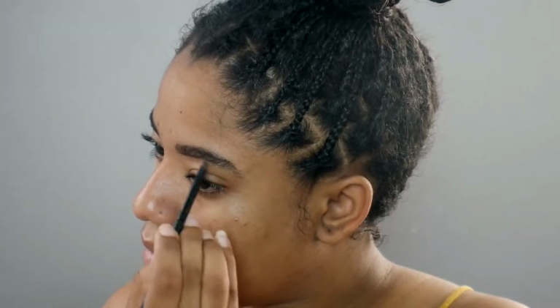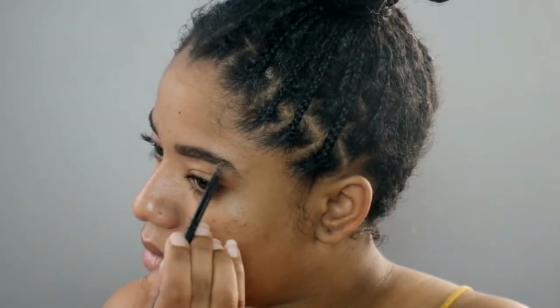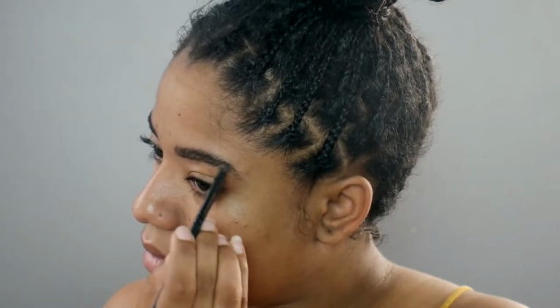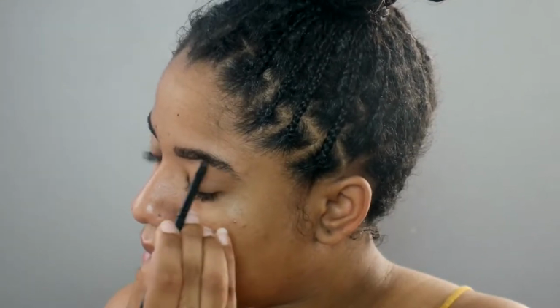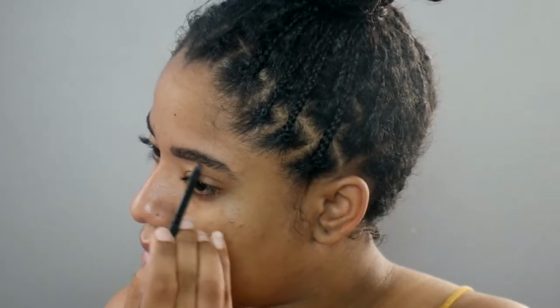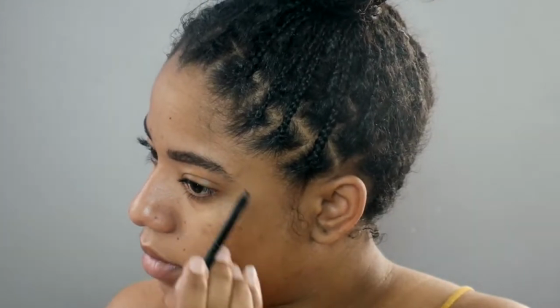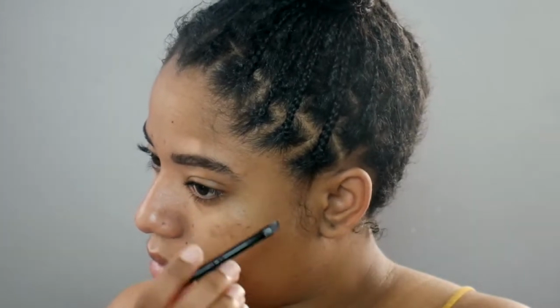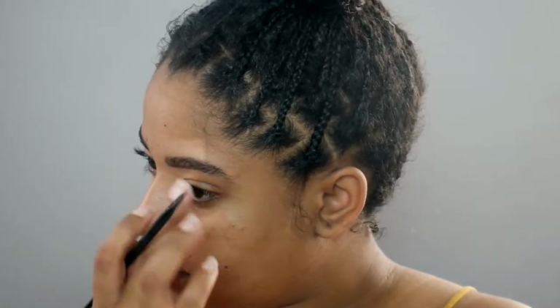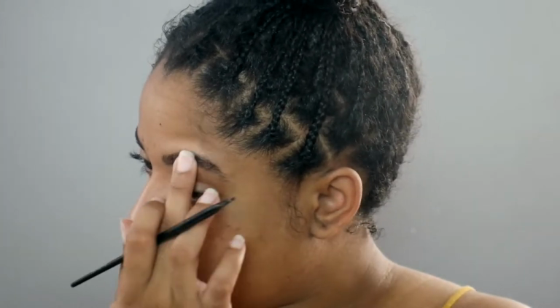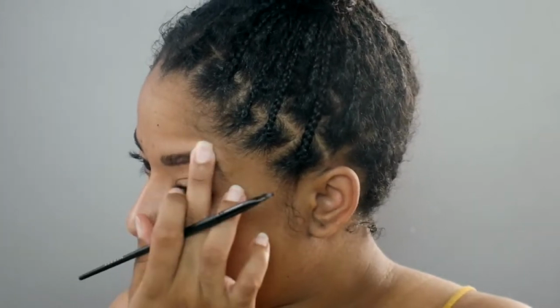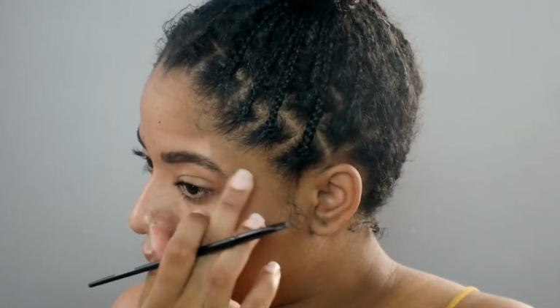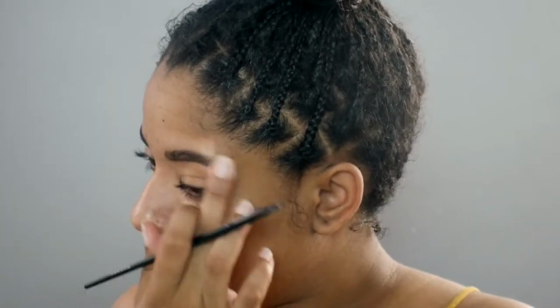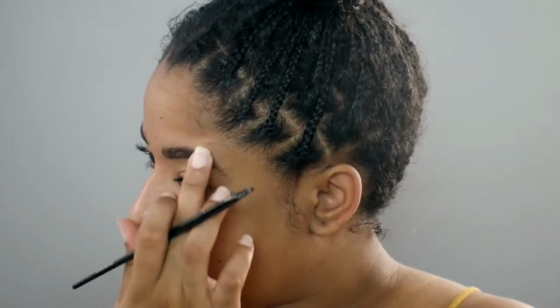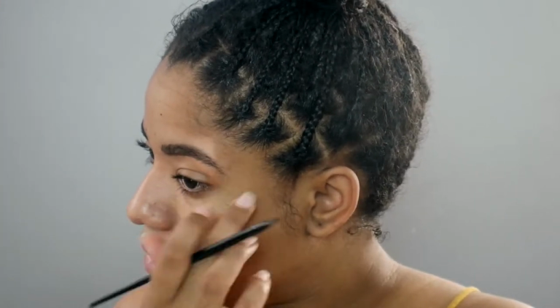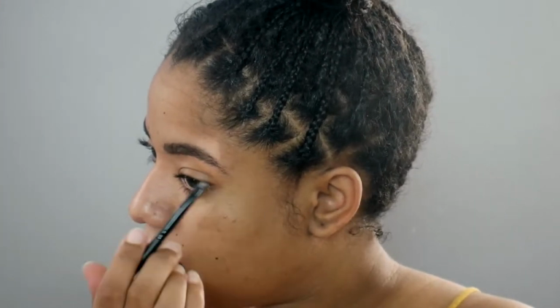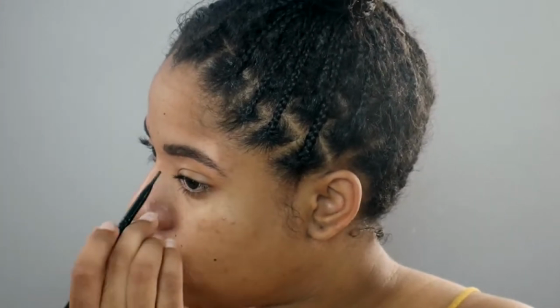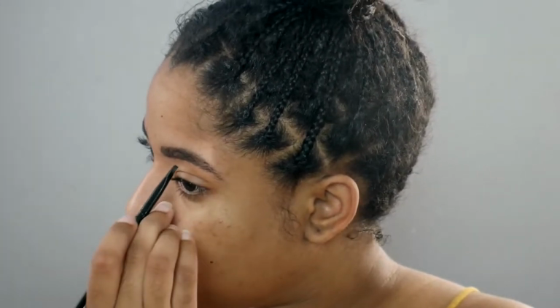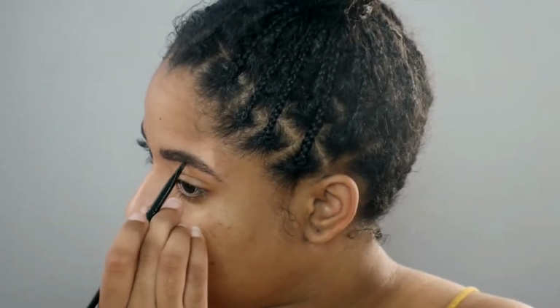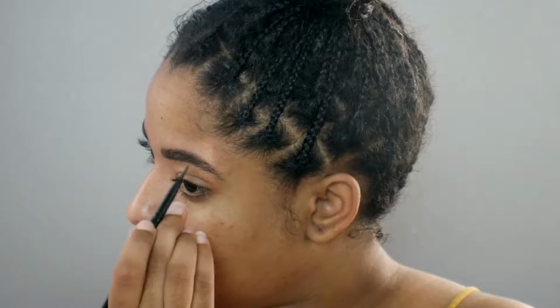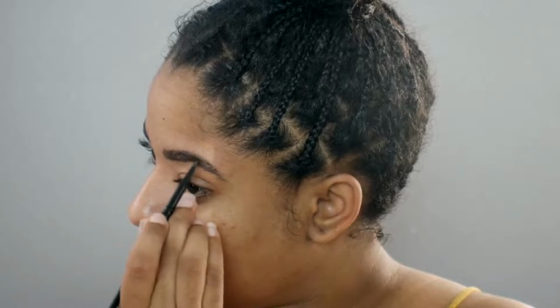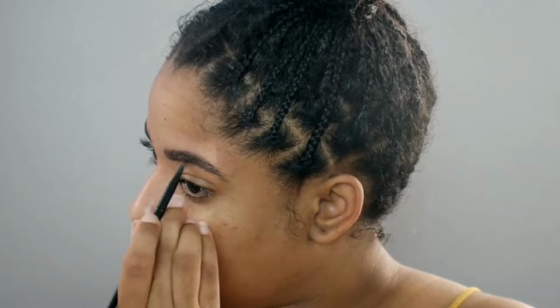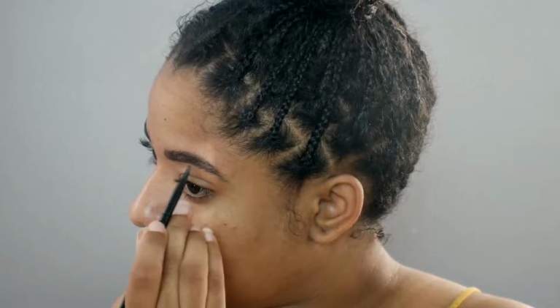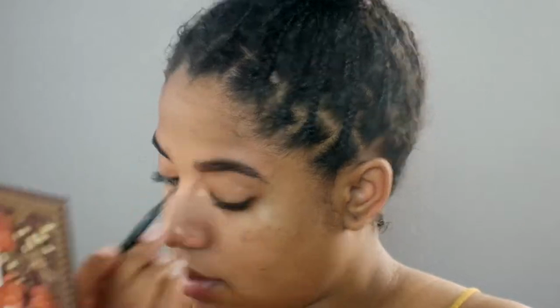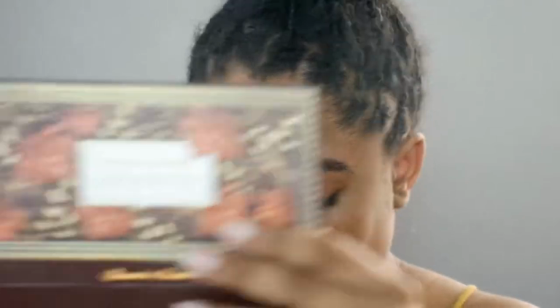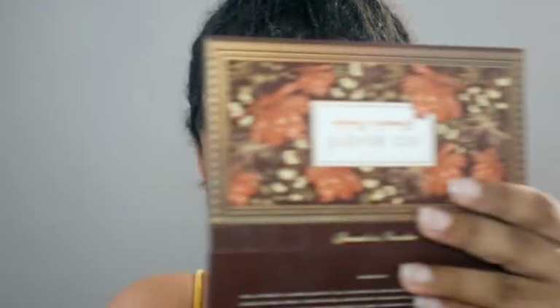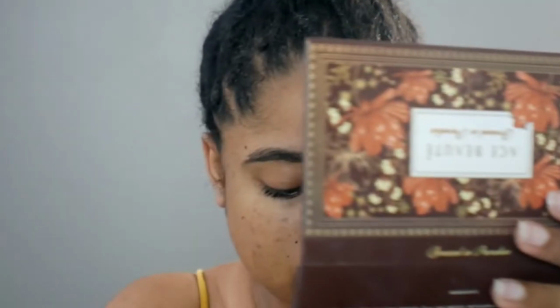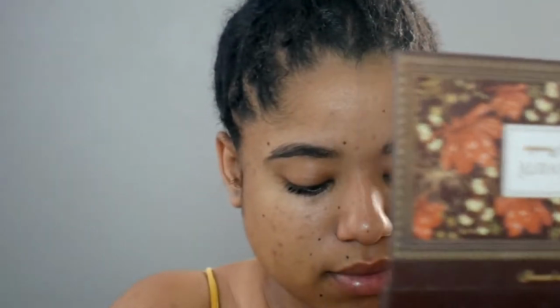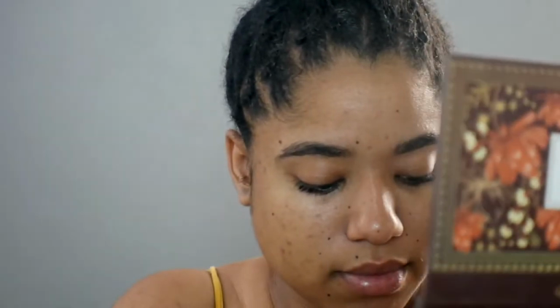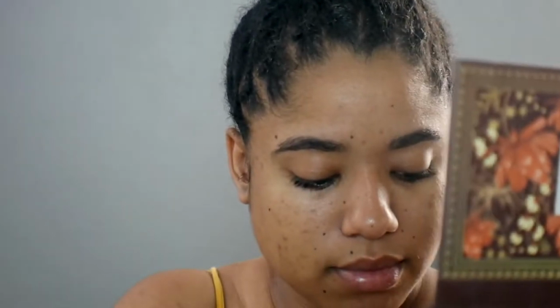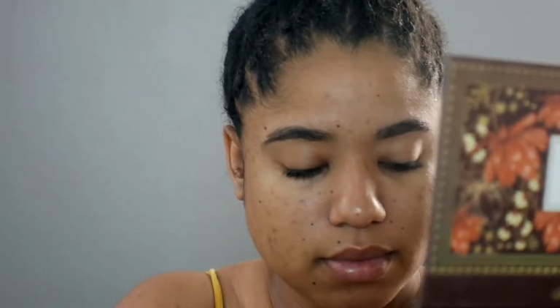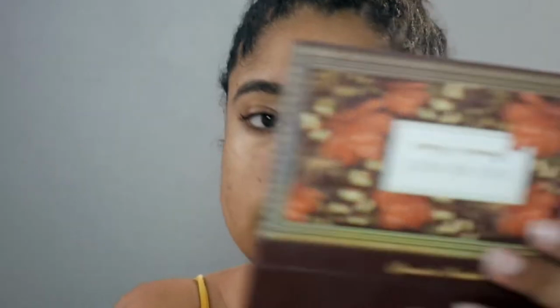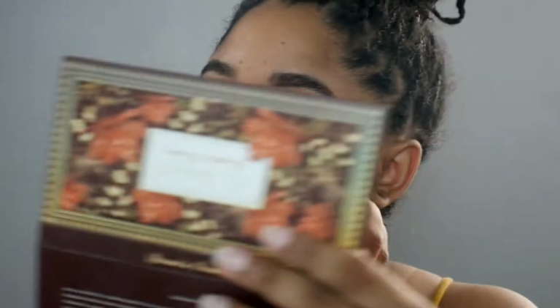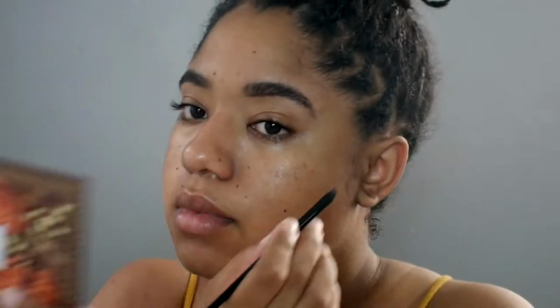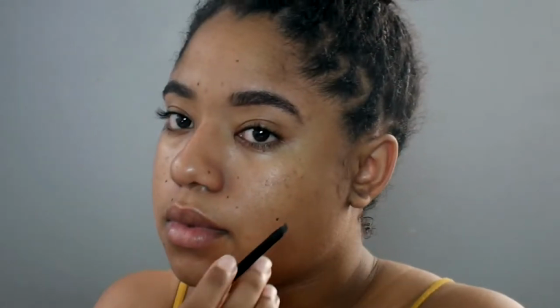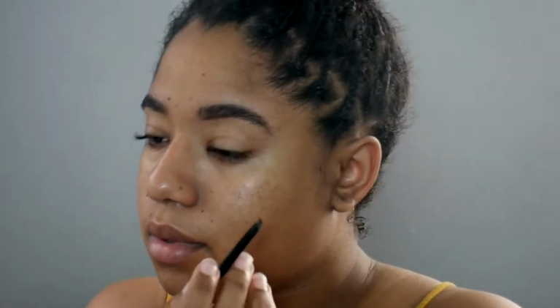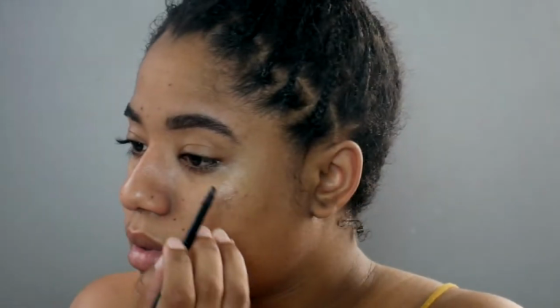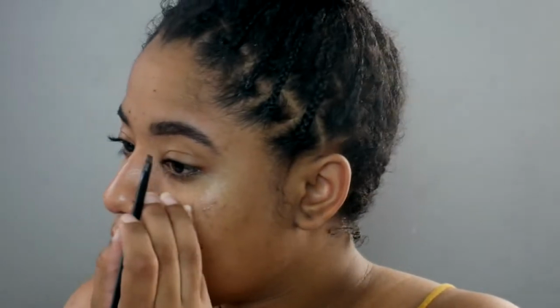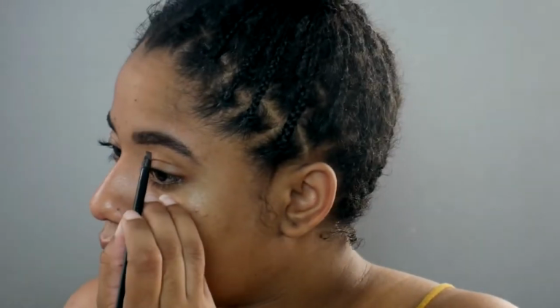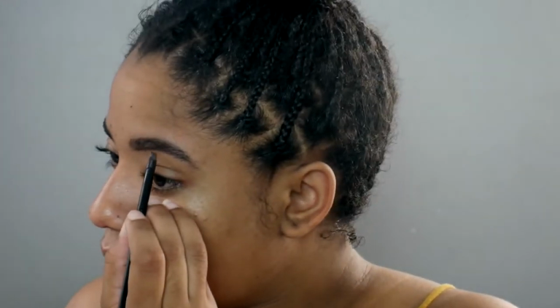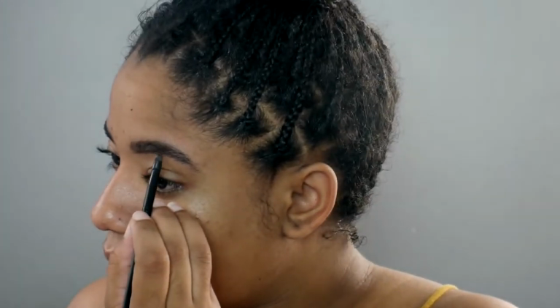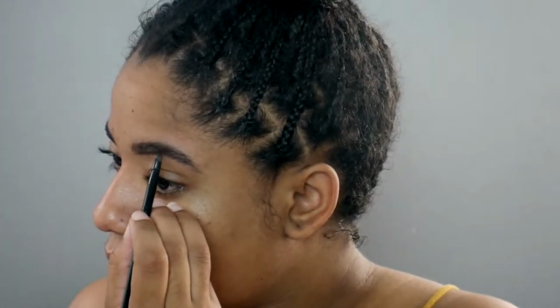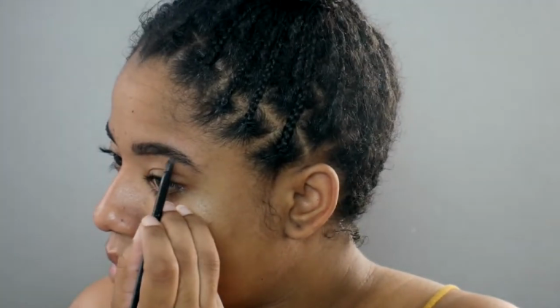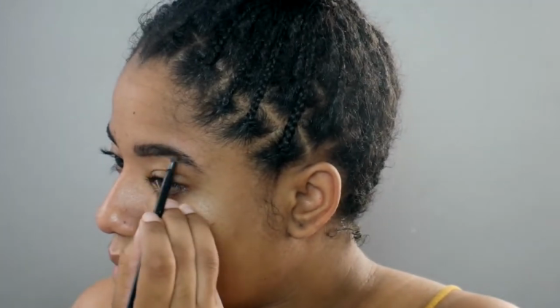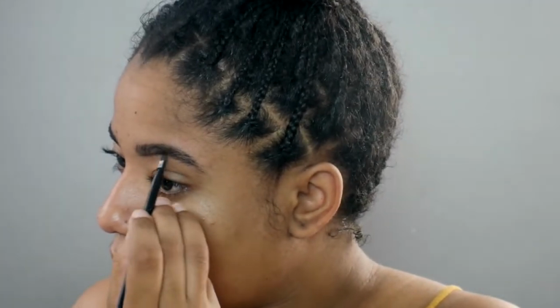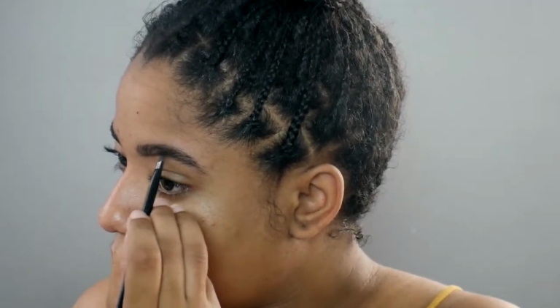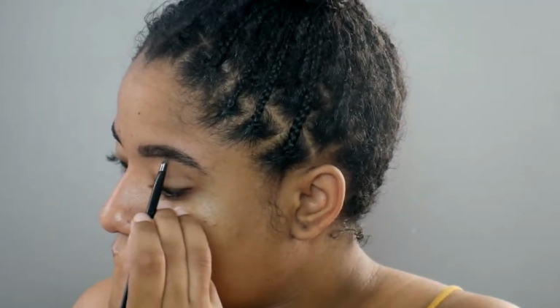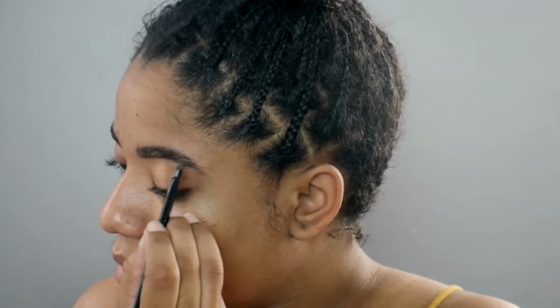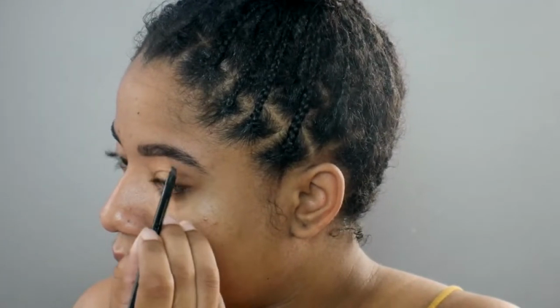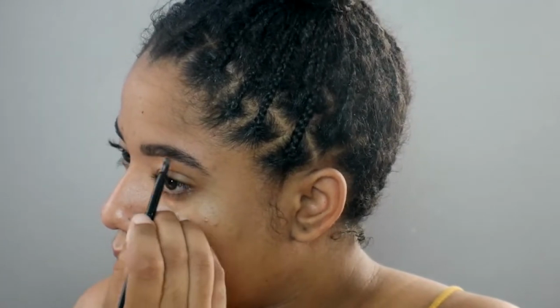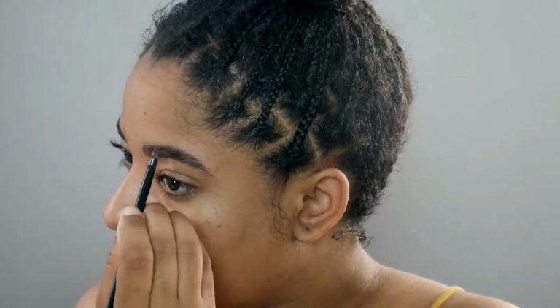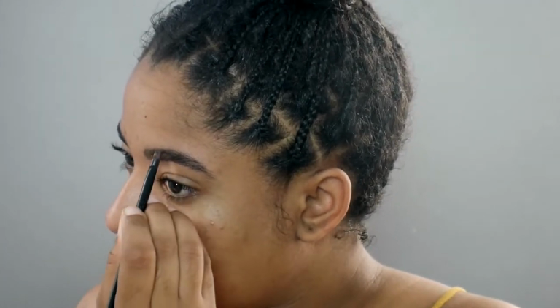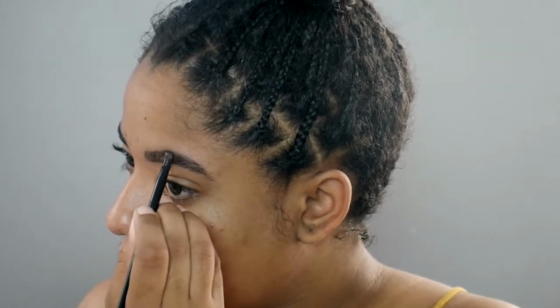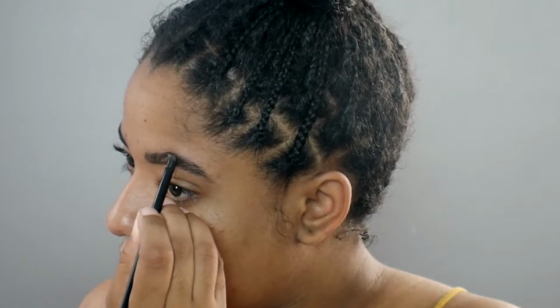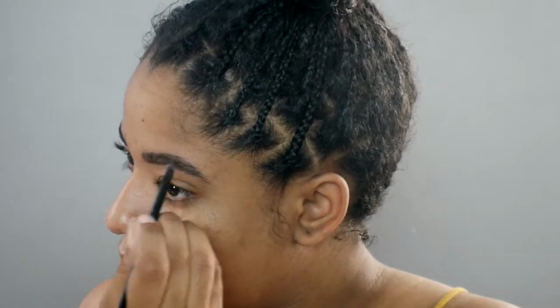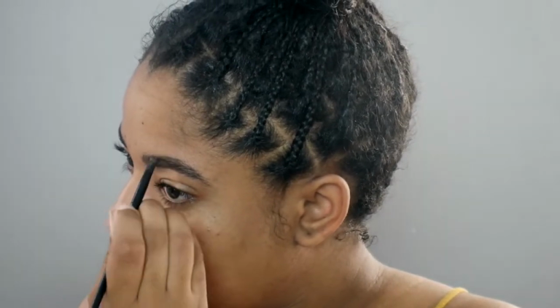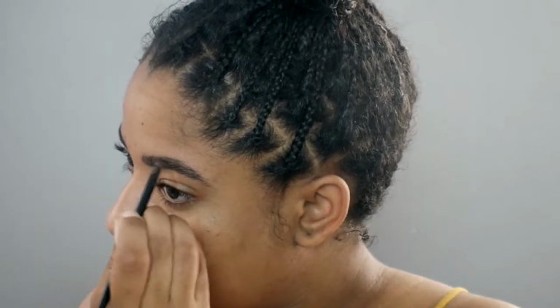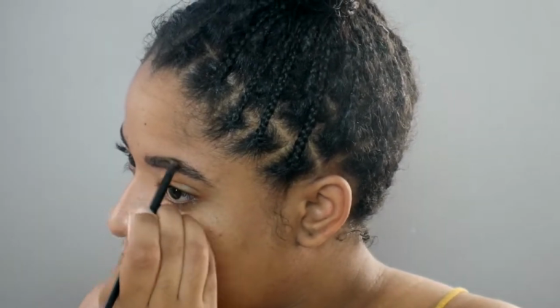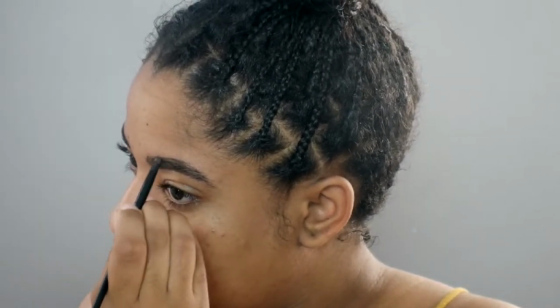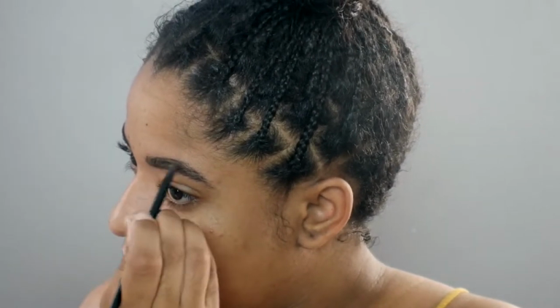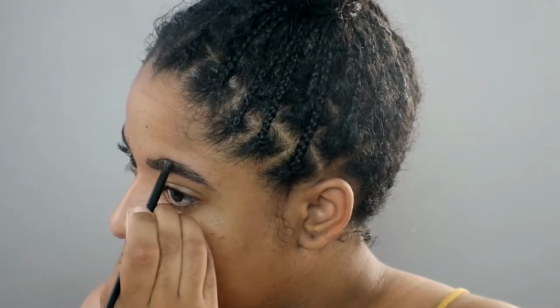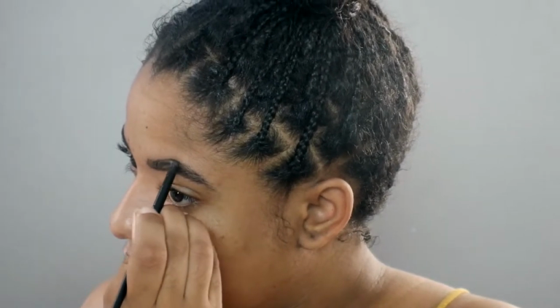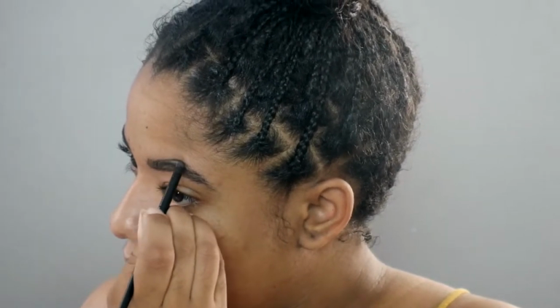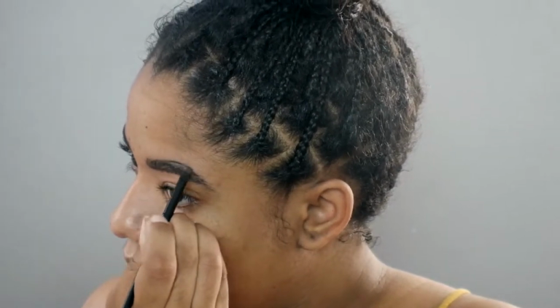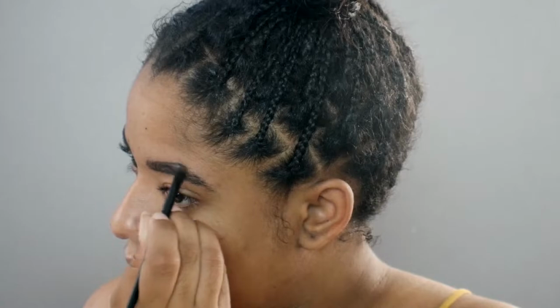Now we're going into our brows. My brow pencil is still out — I'm using this ELF one that I've had for too long.